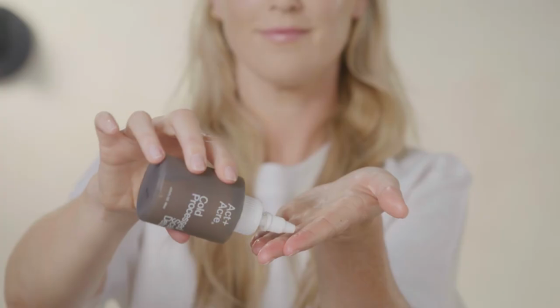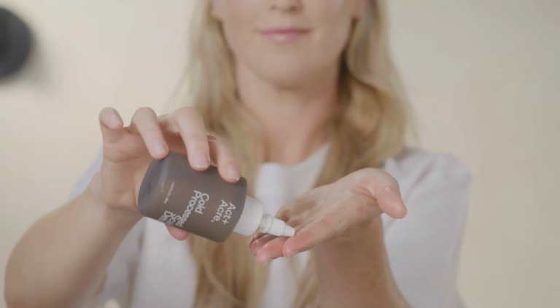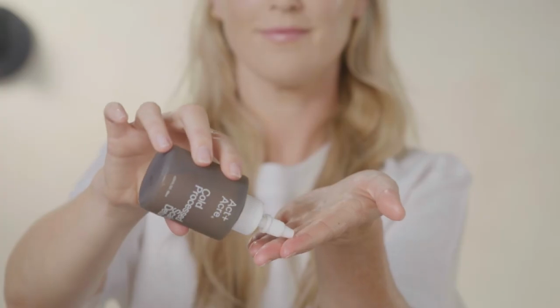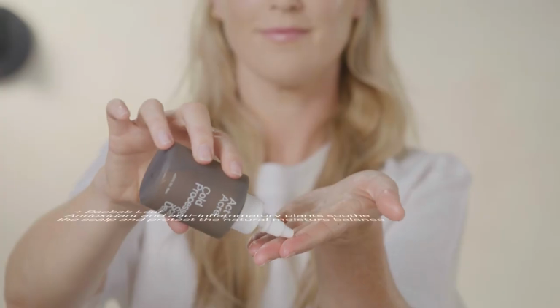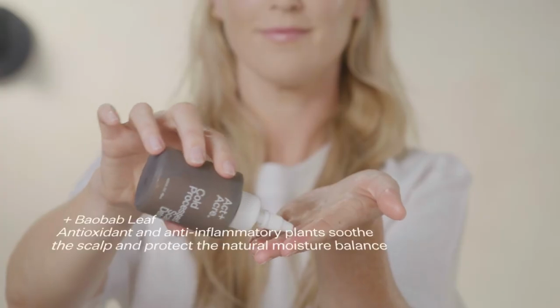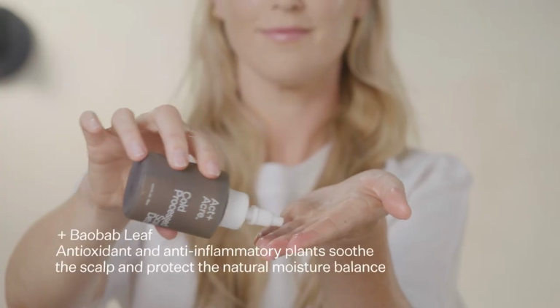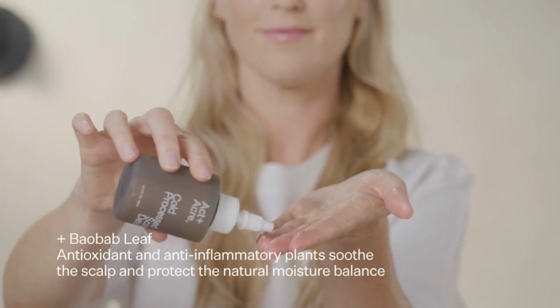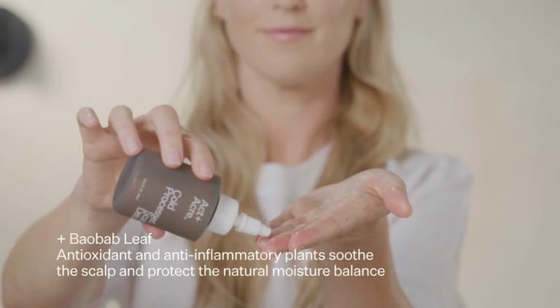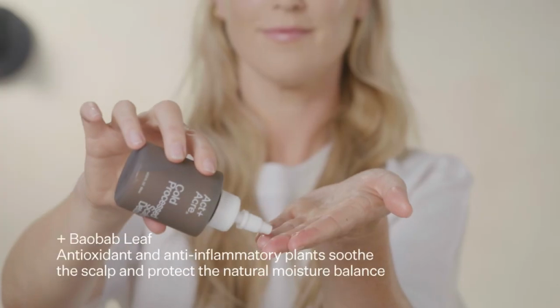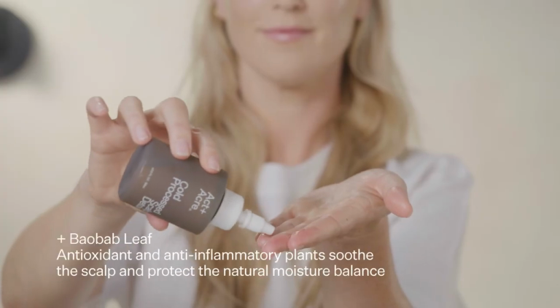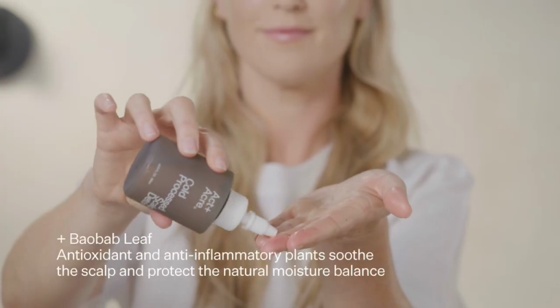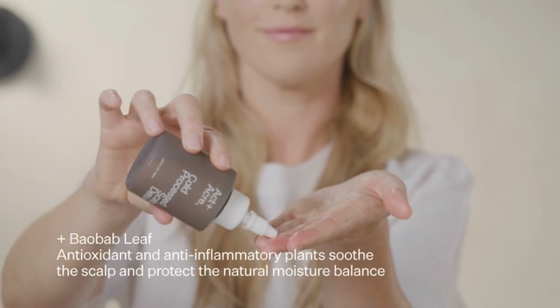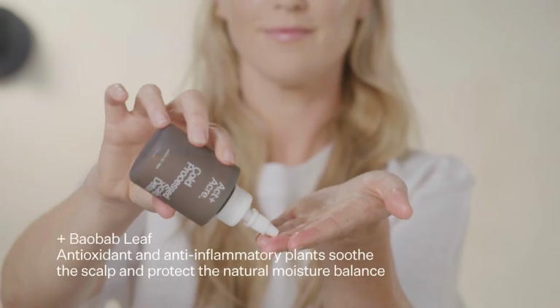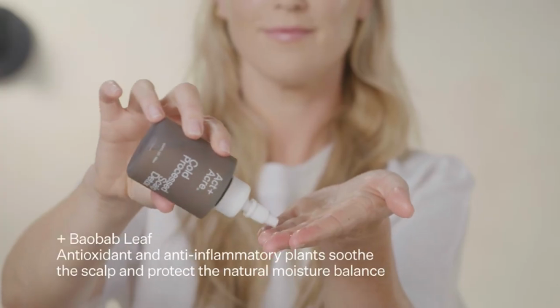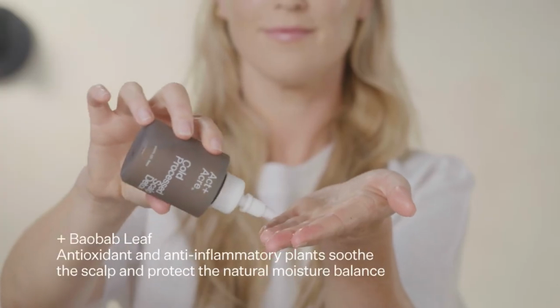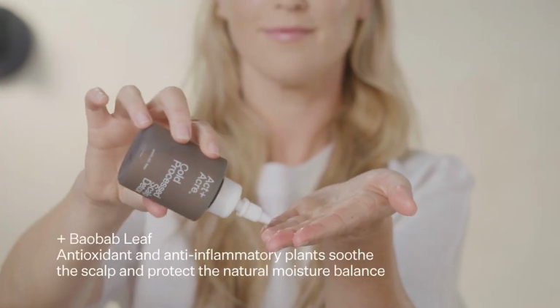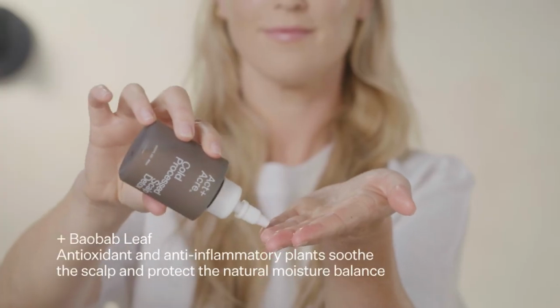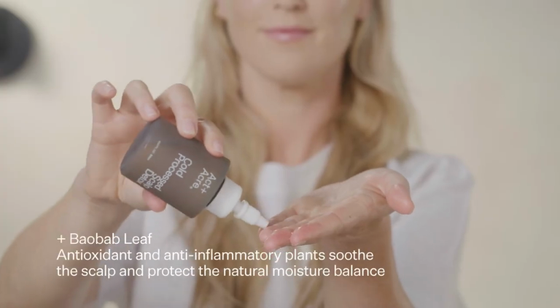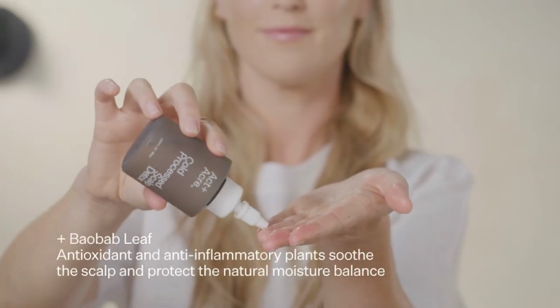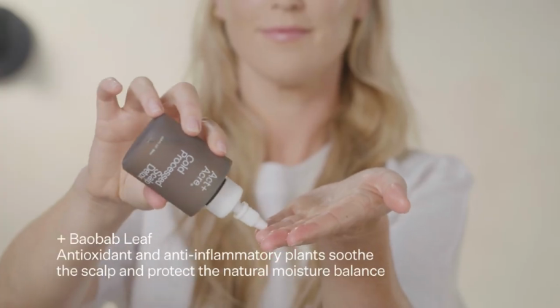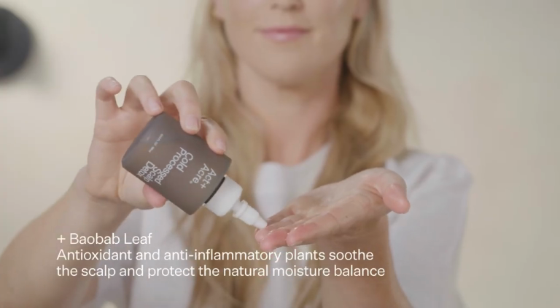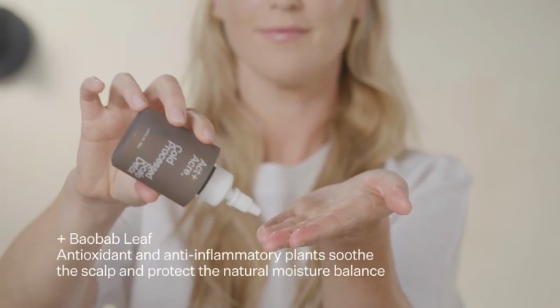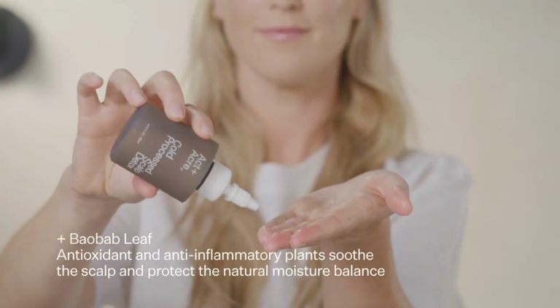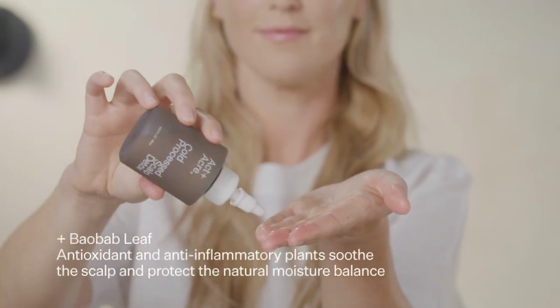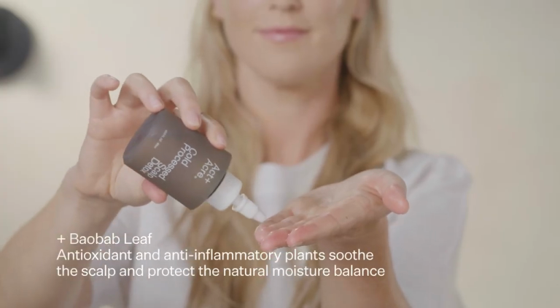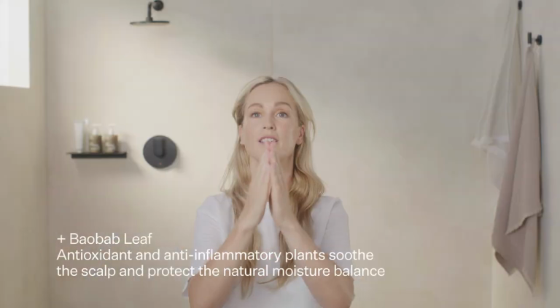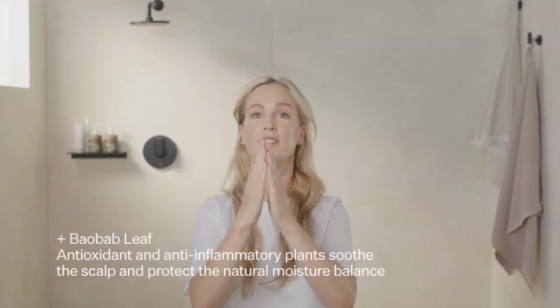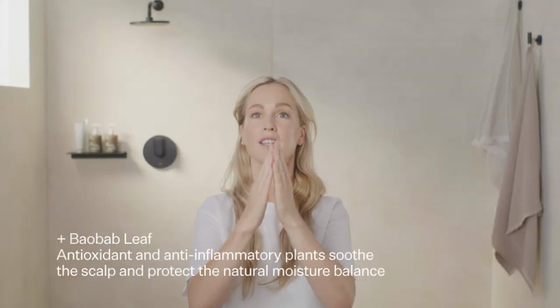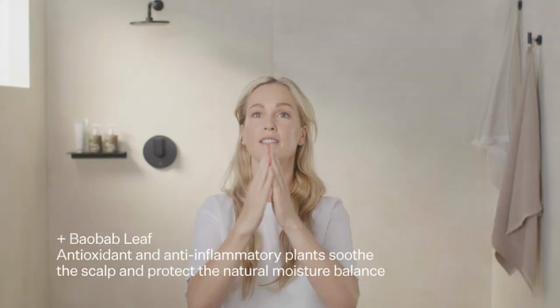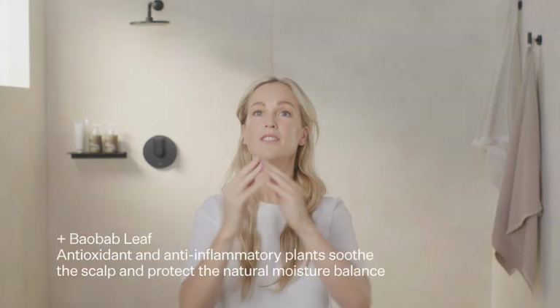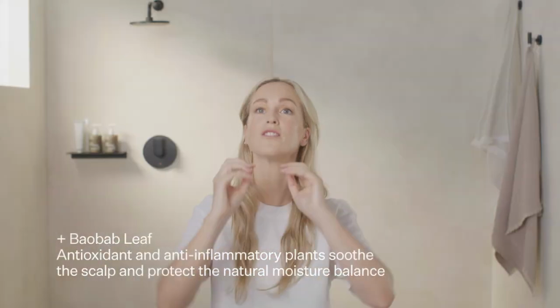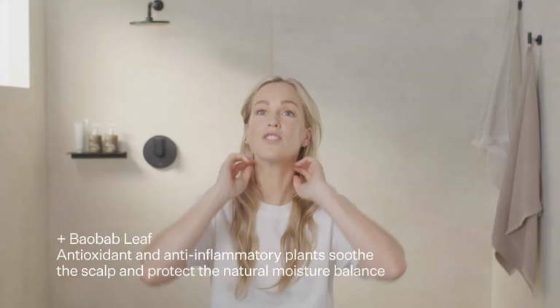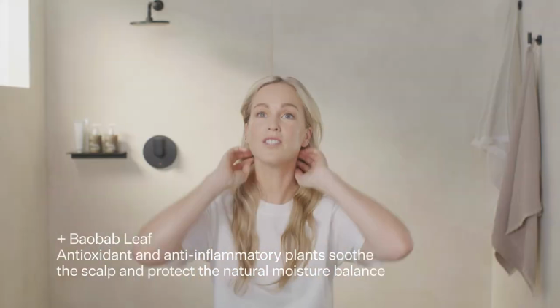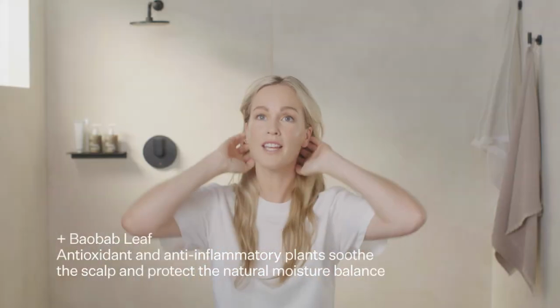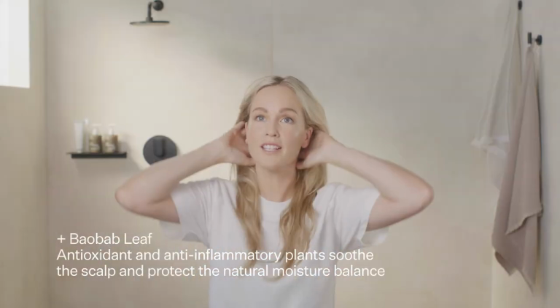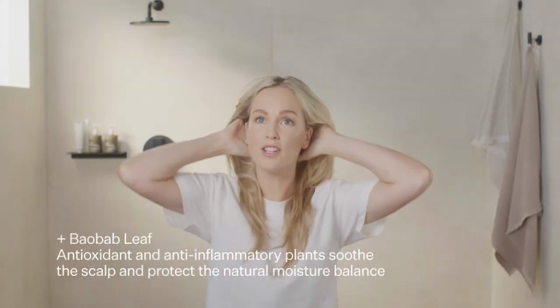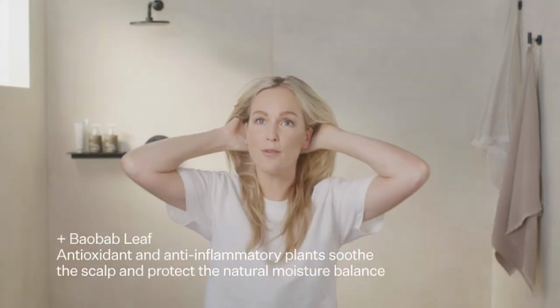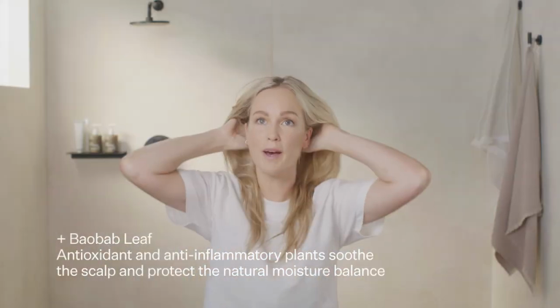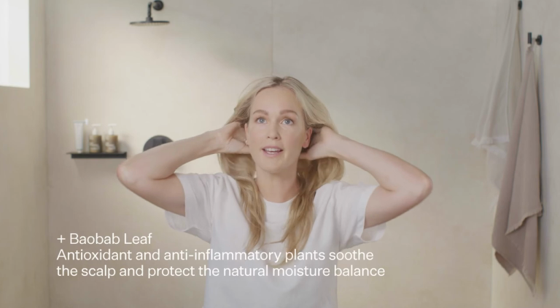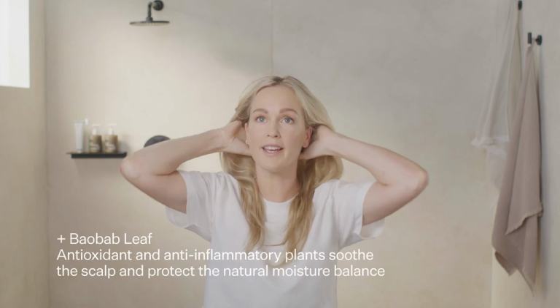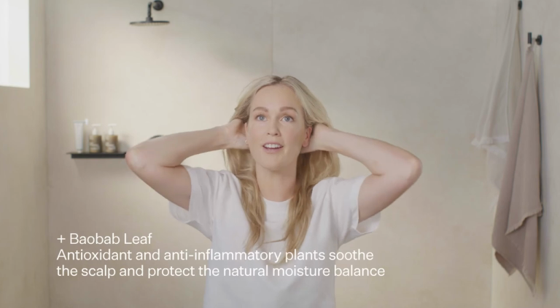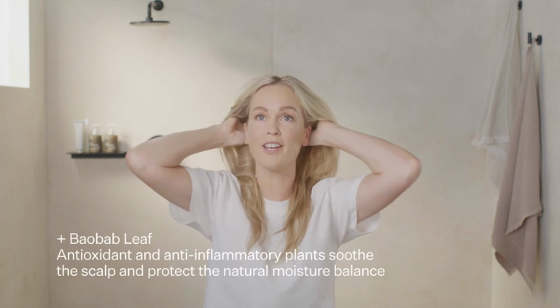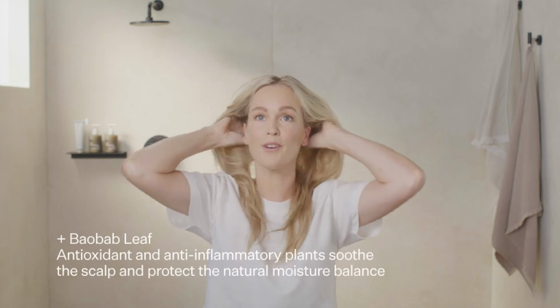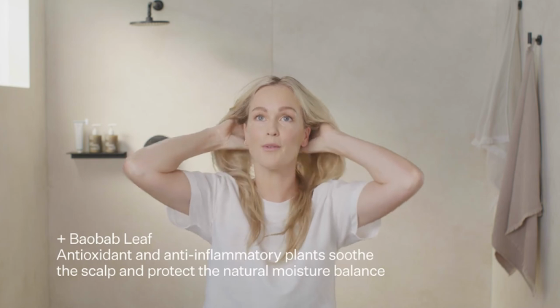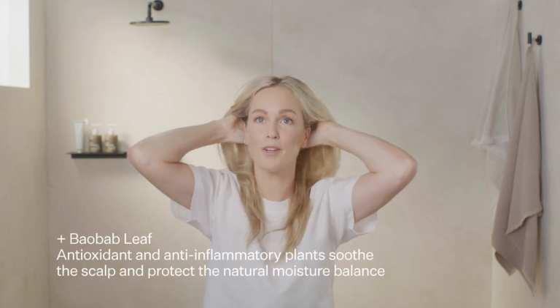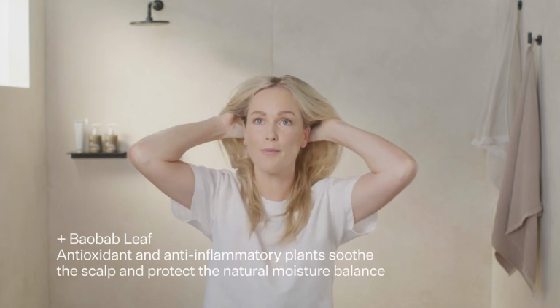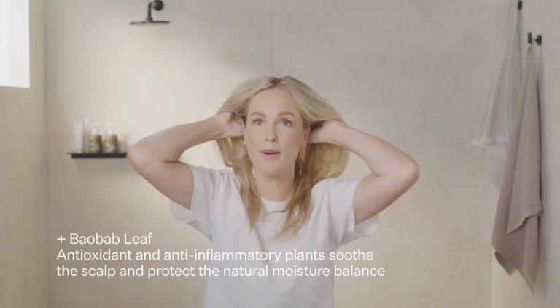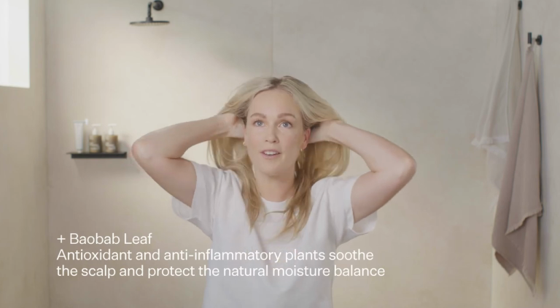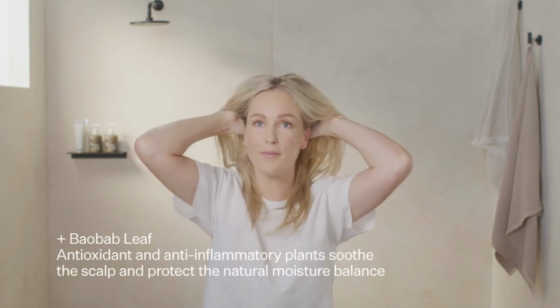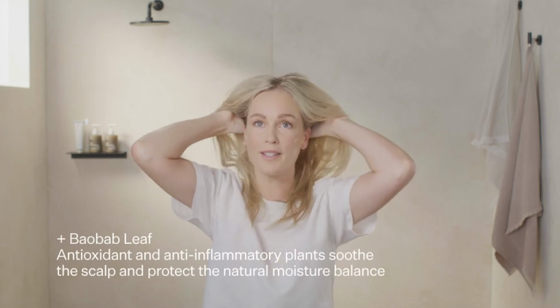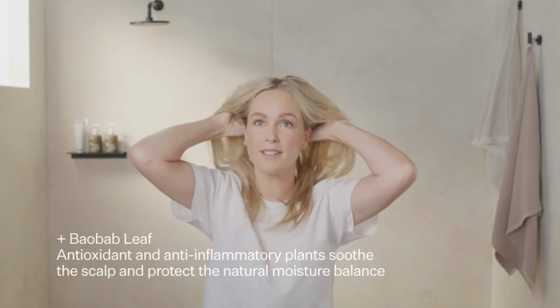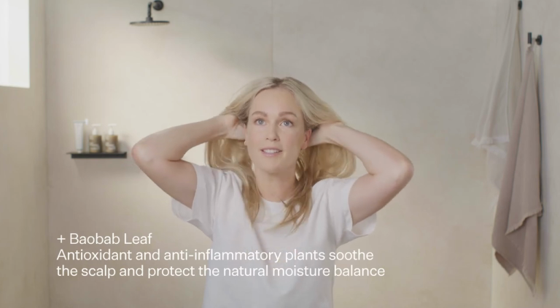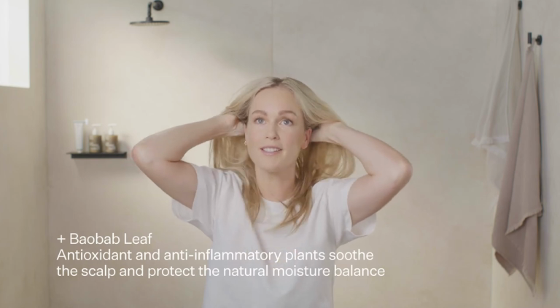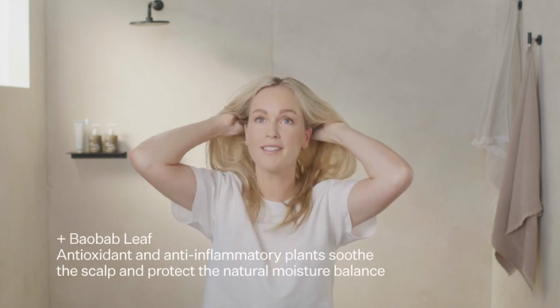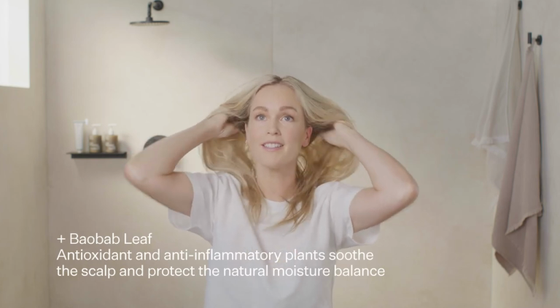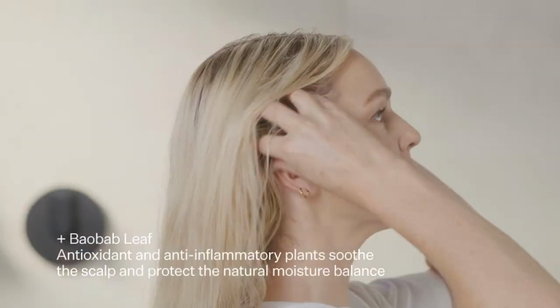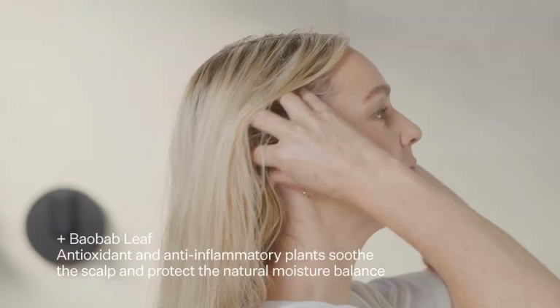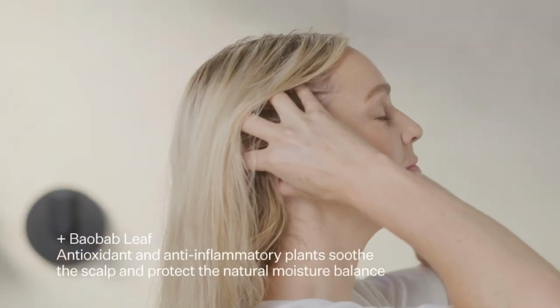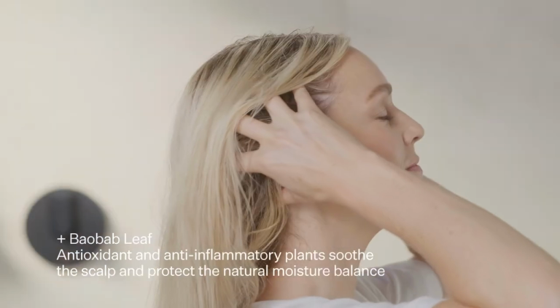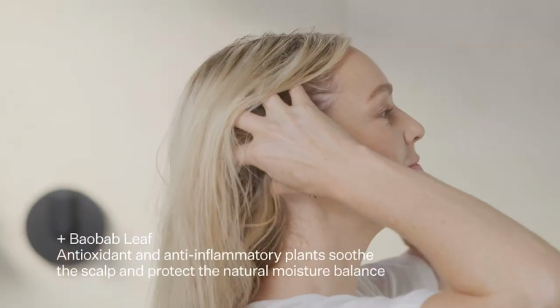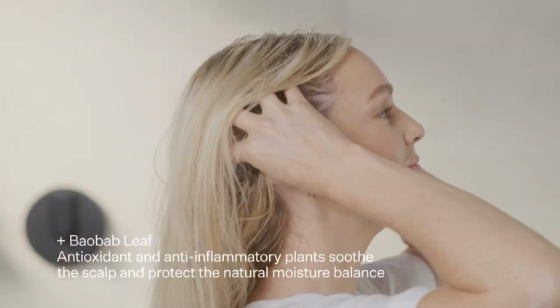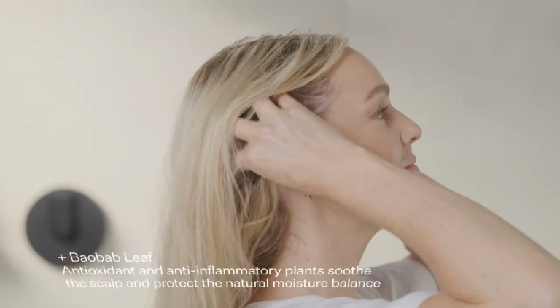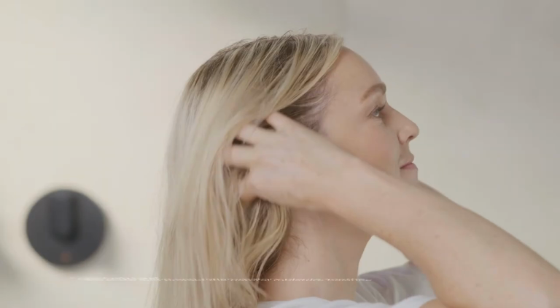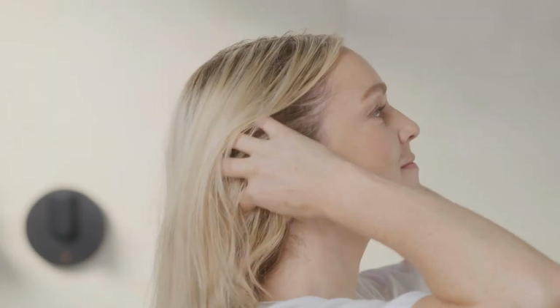You can use a little bit on your fingertips, massage in, just to get to the back area where you might have missed. Gently massage.